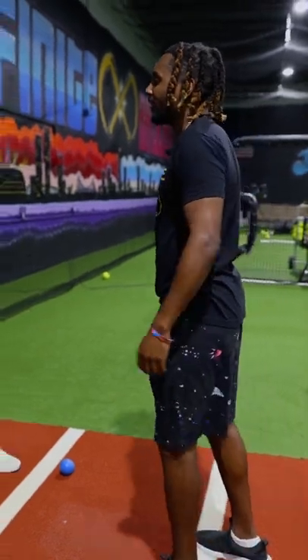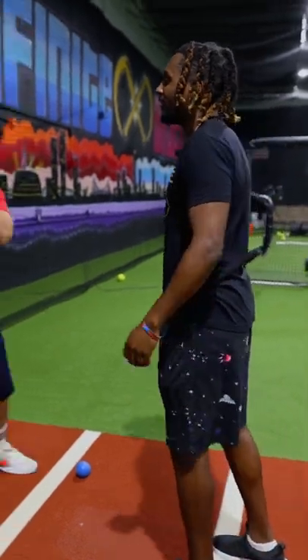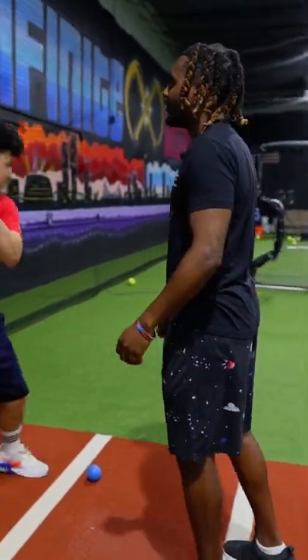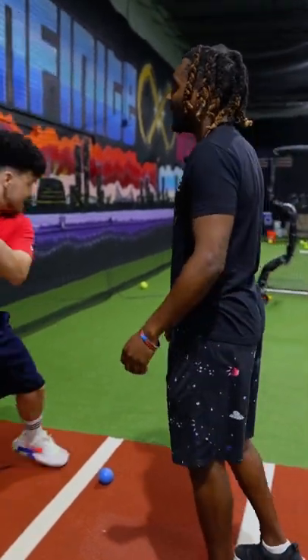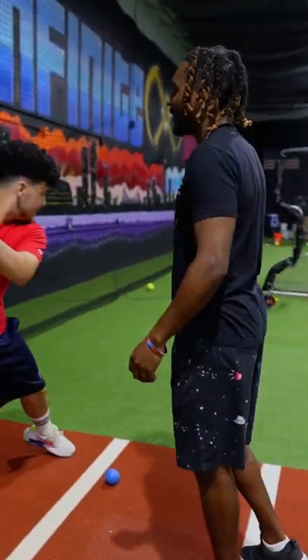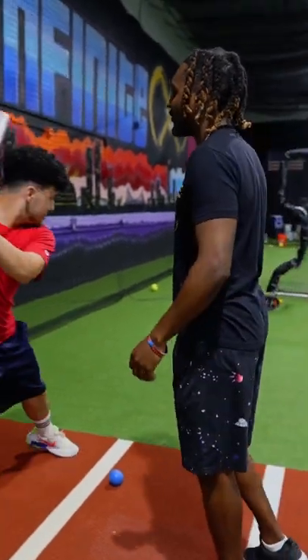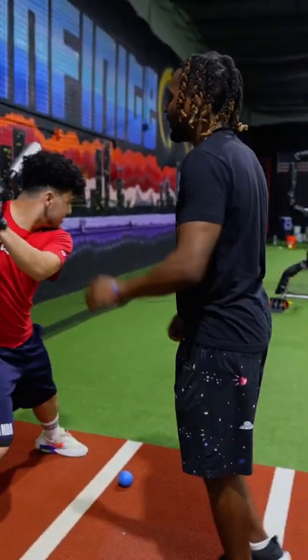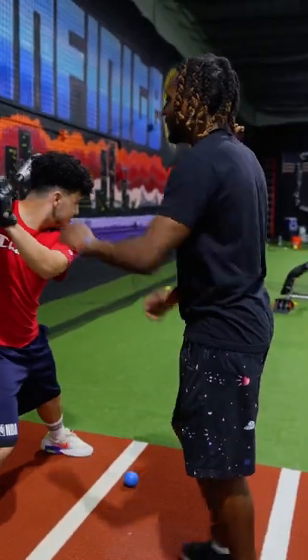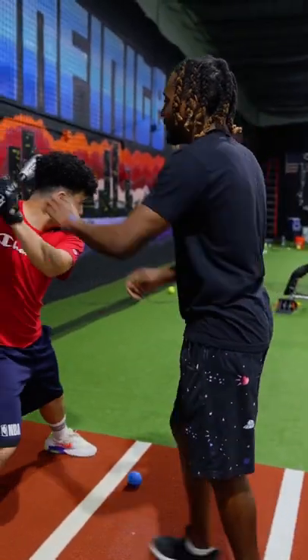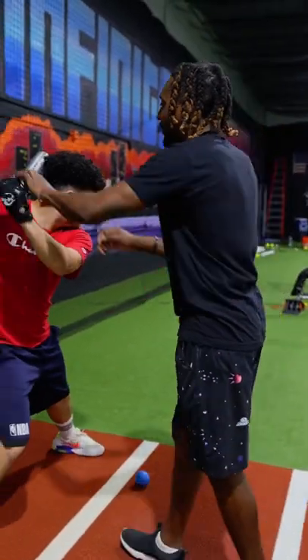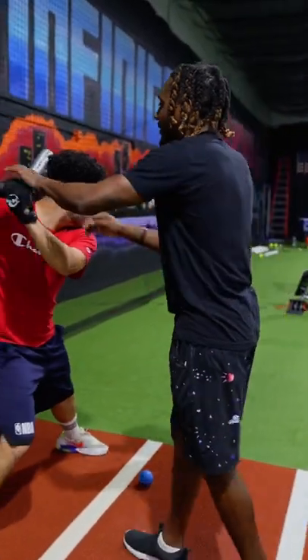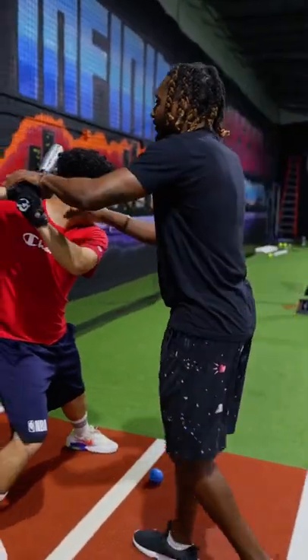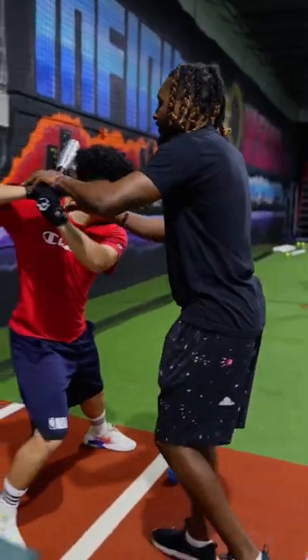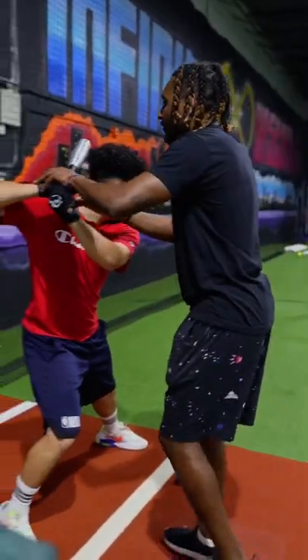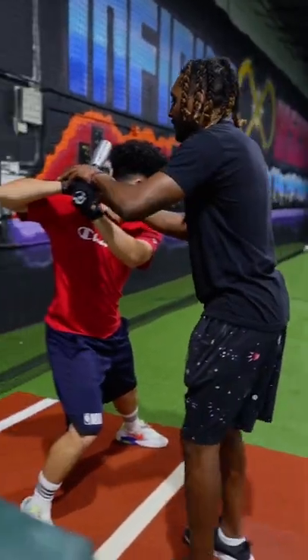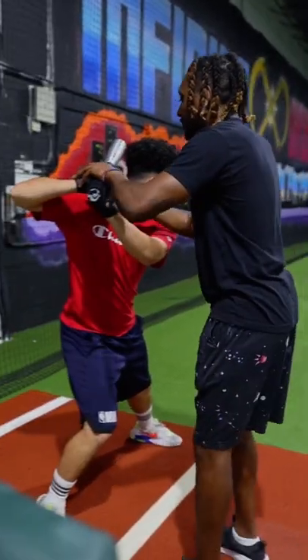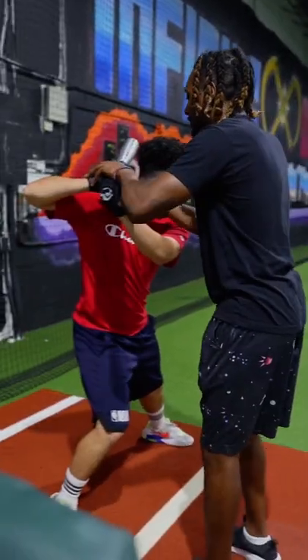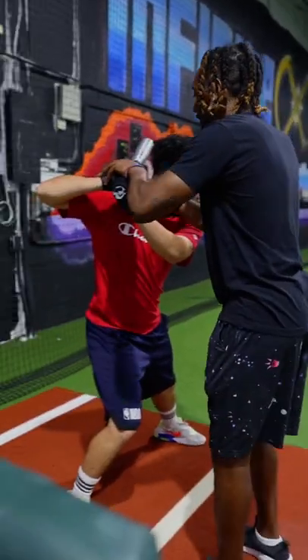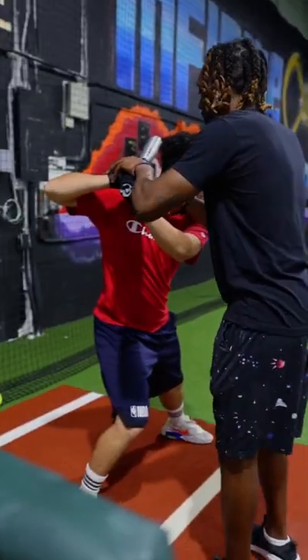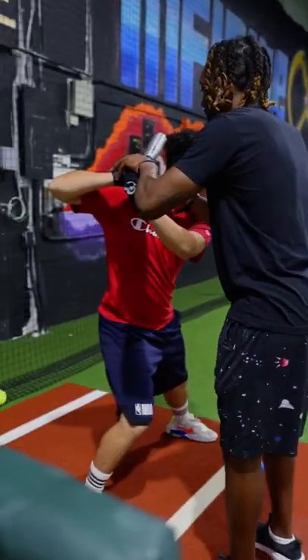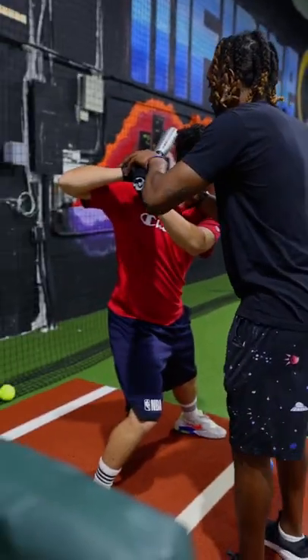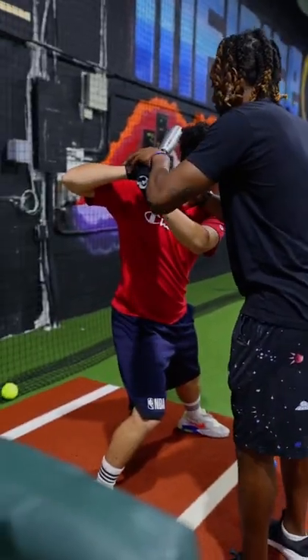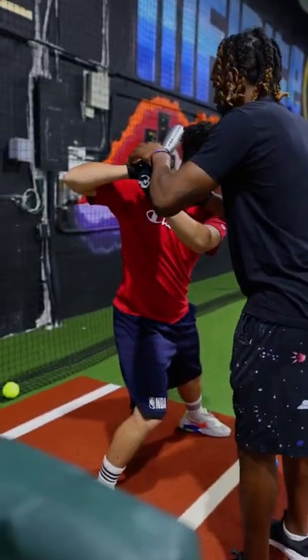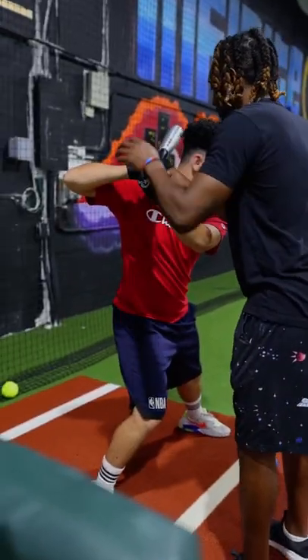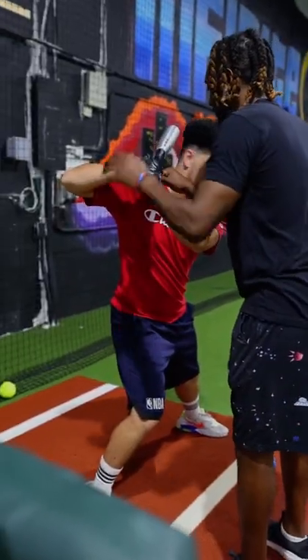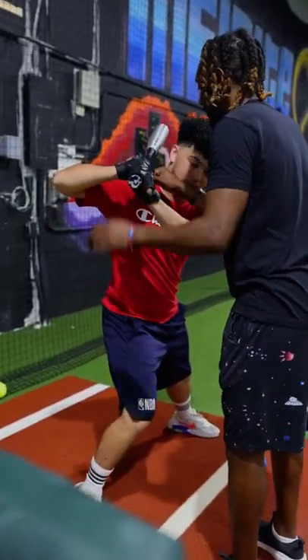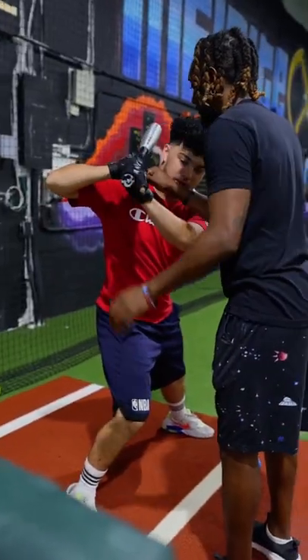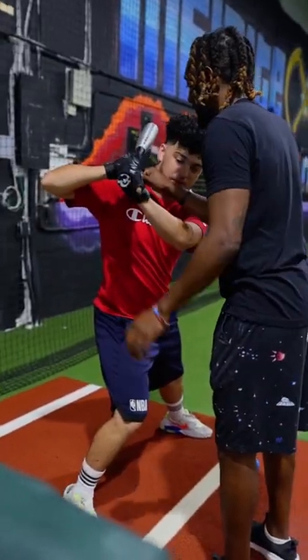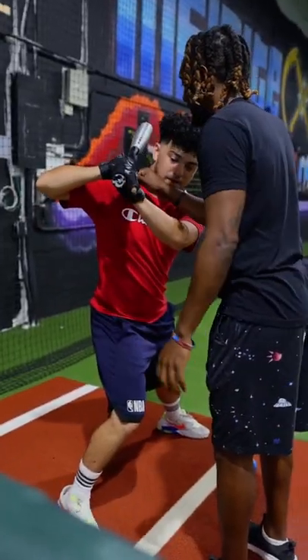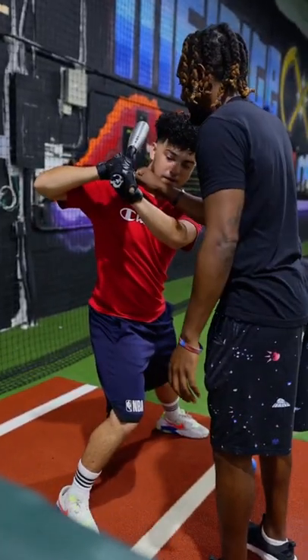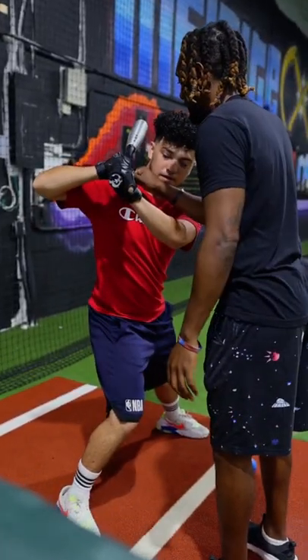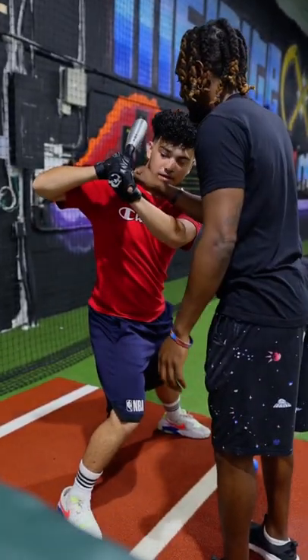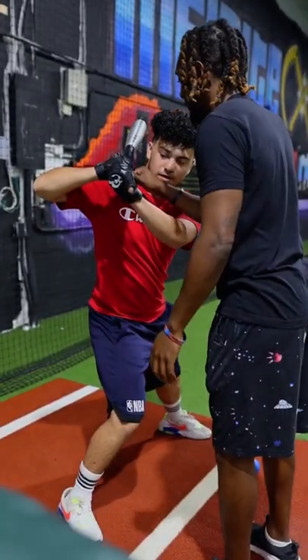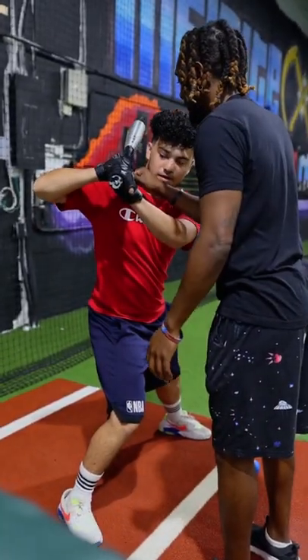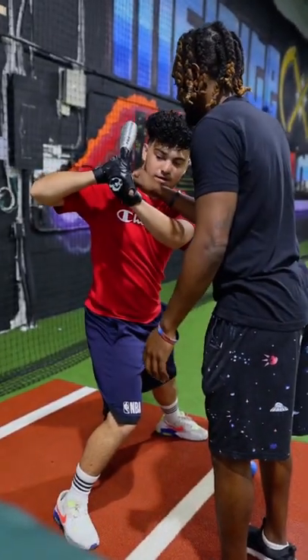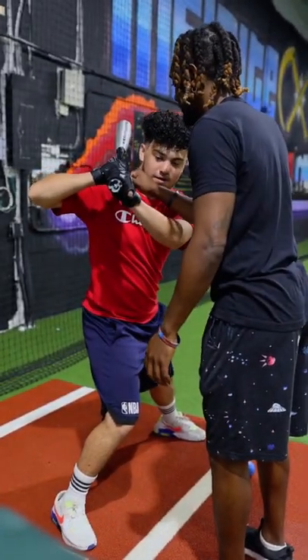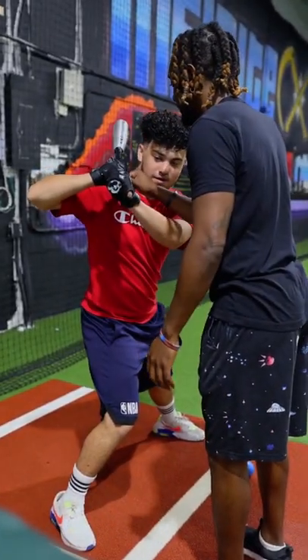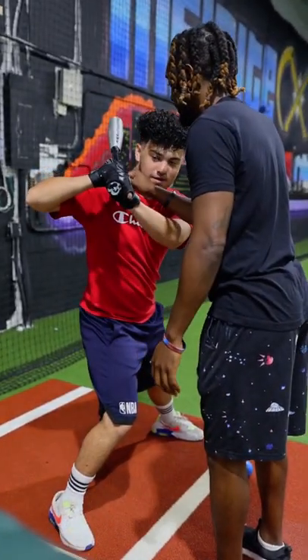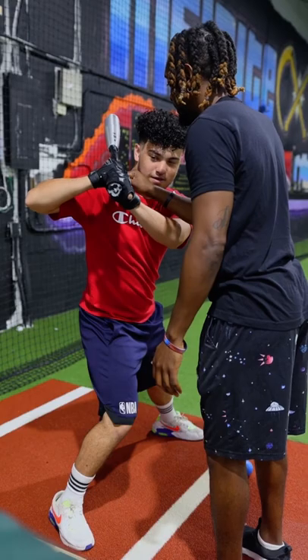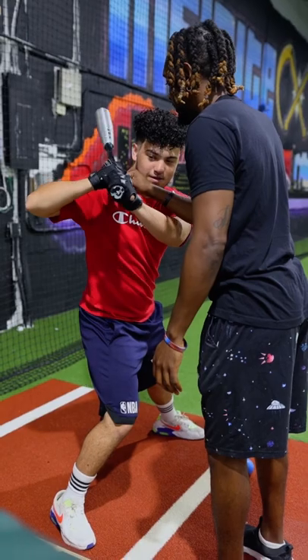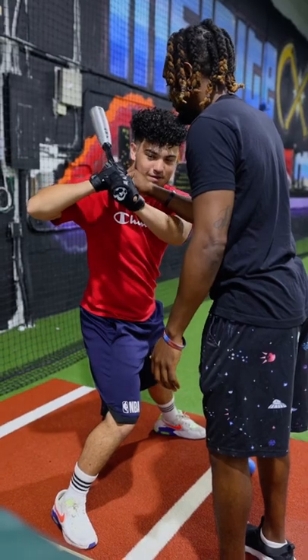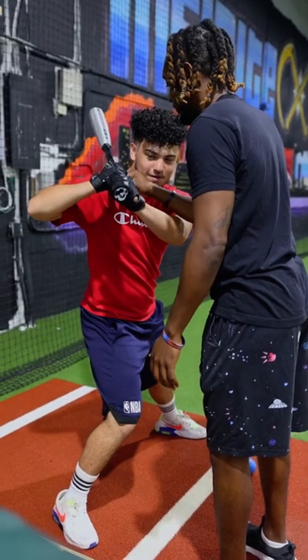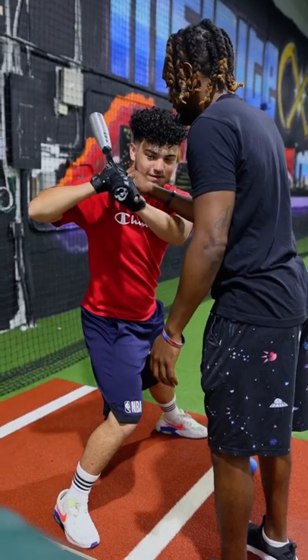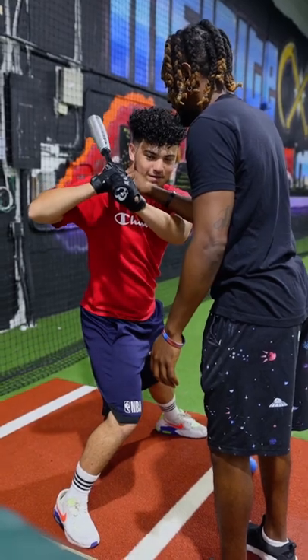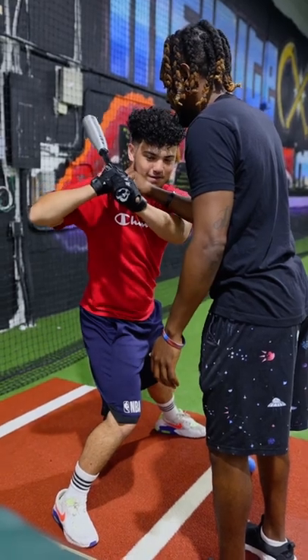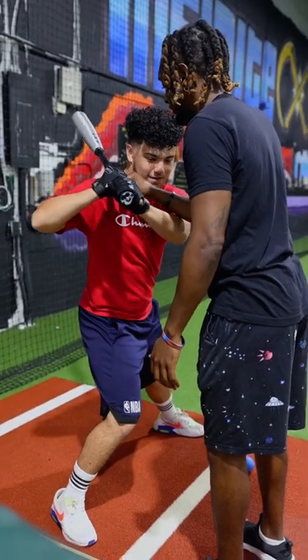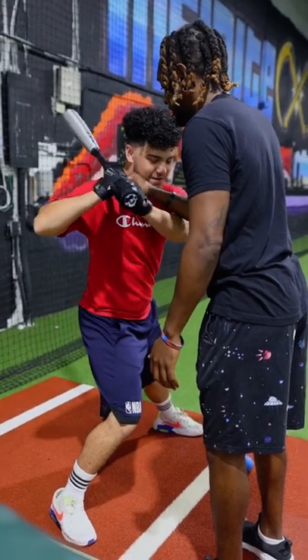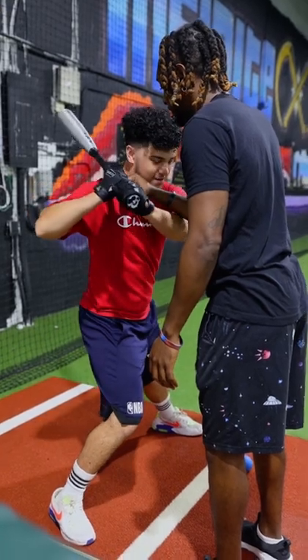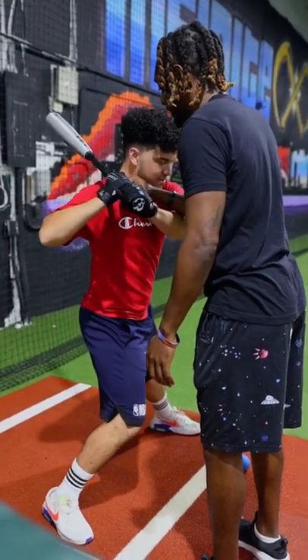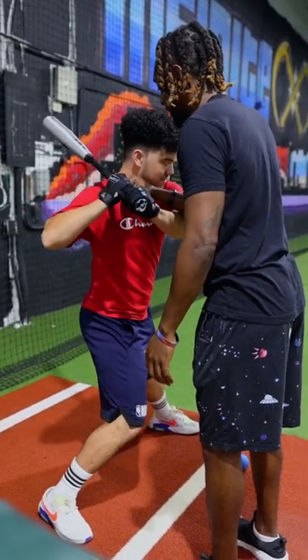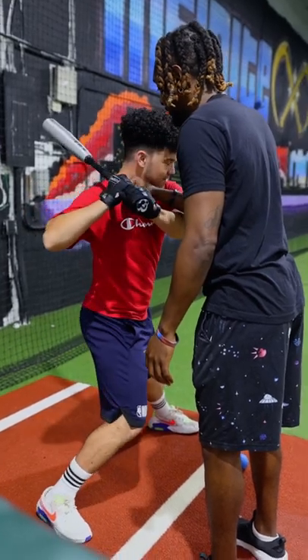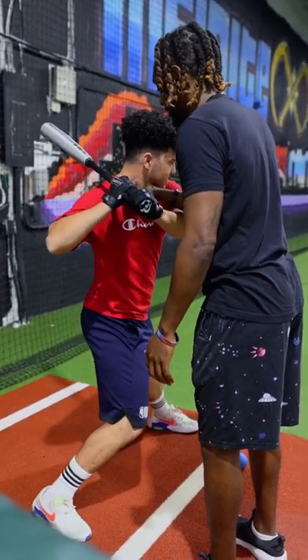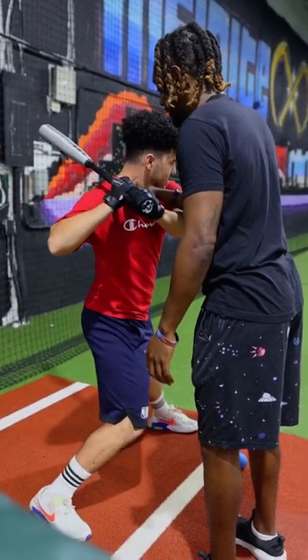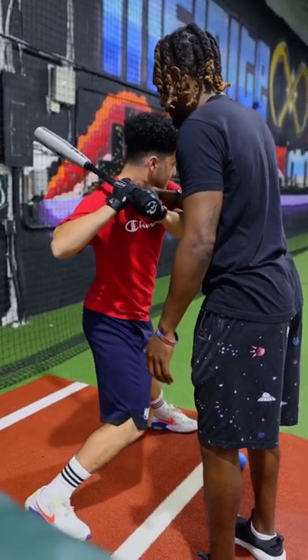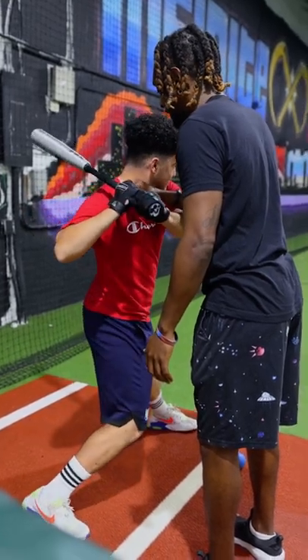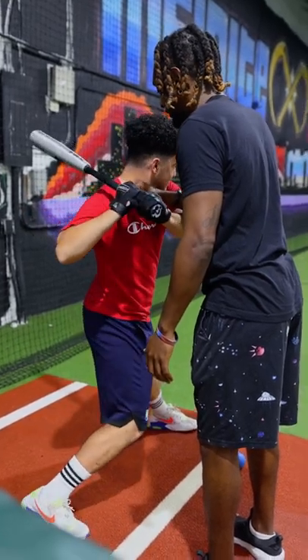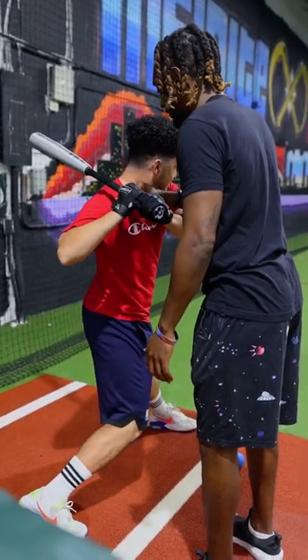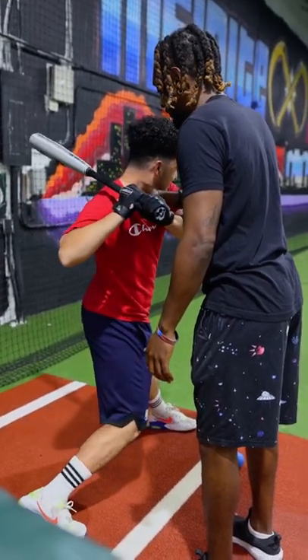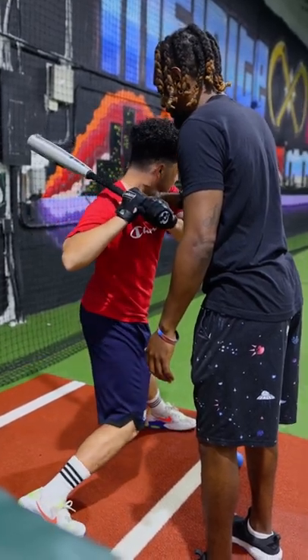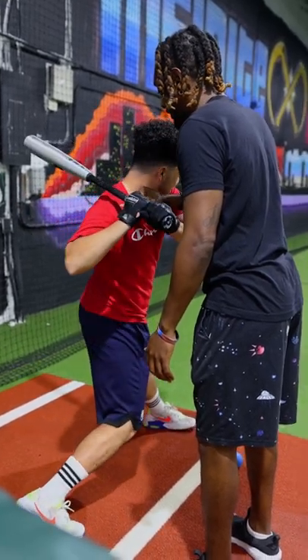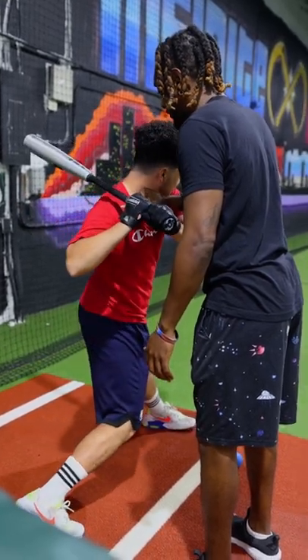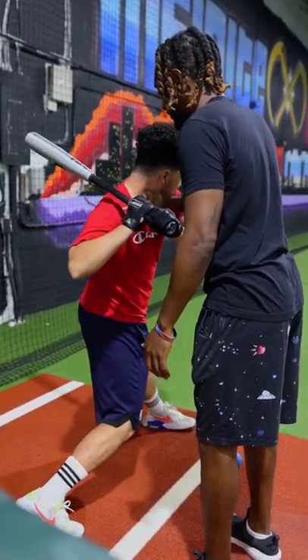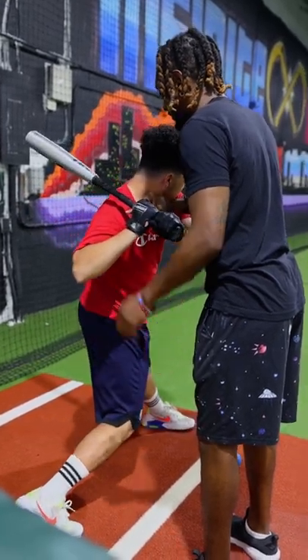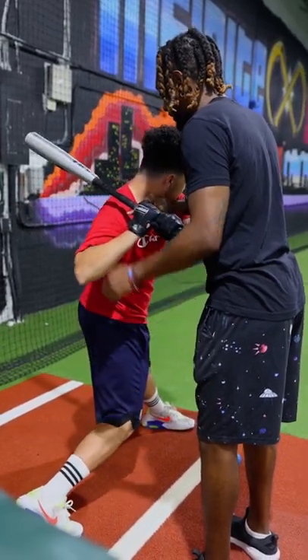You got to stretch, there you go. So now rotate, stay connected to my thumb. Rotate, rotate, rotate, rotate, rotate.